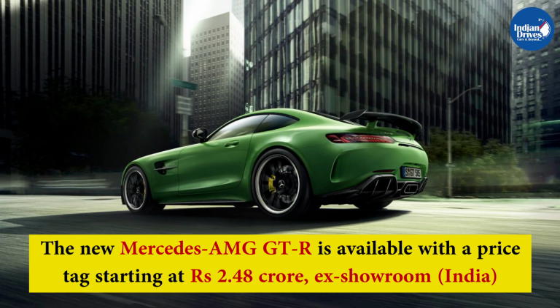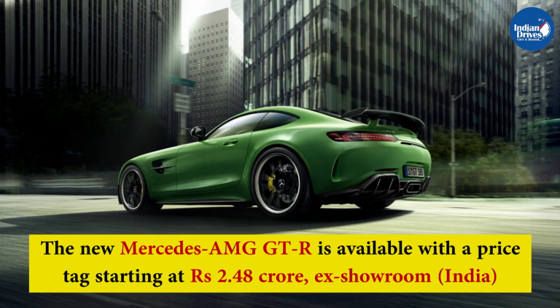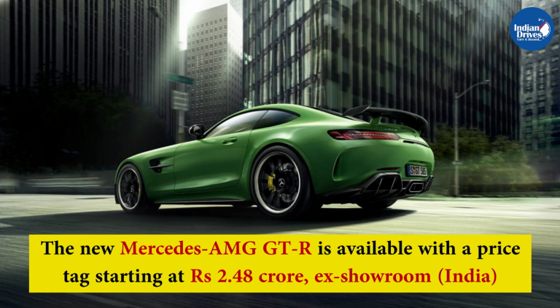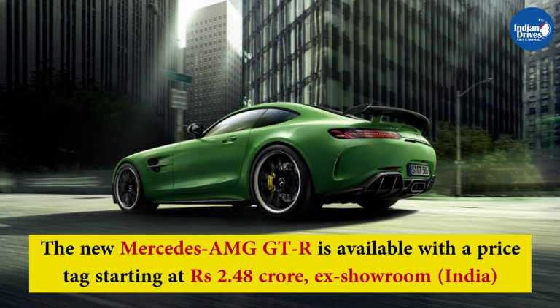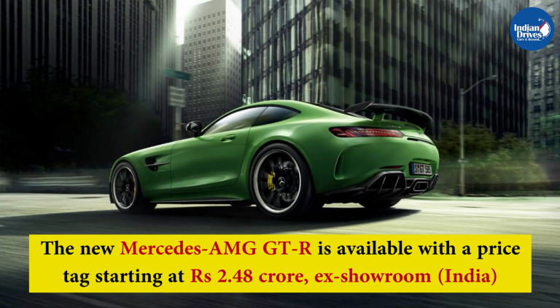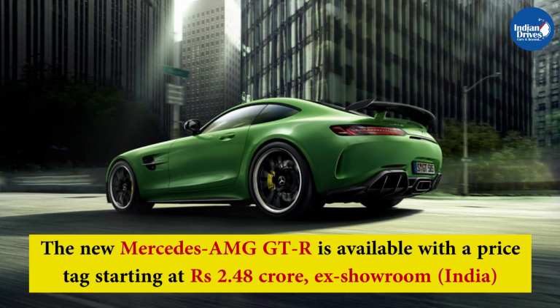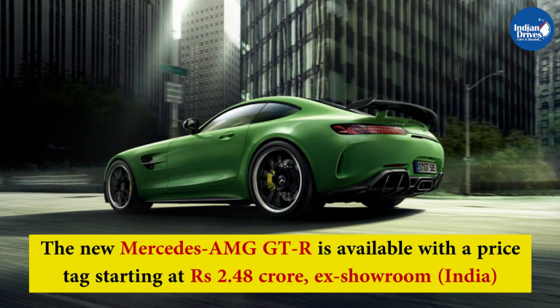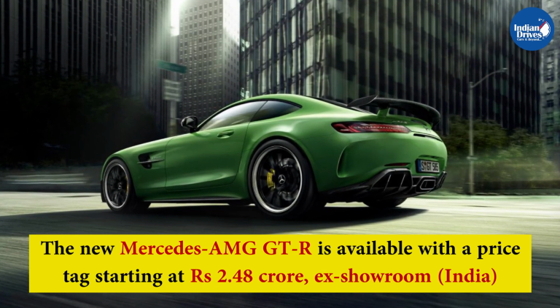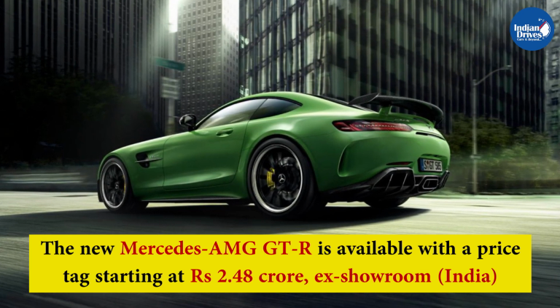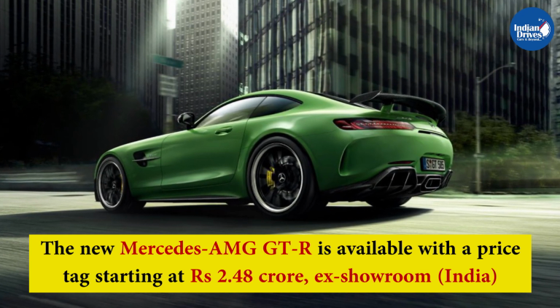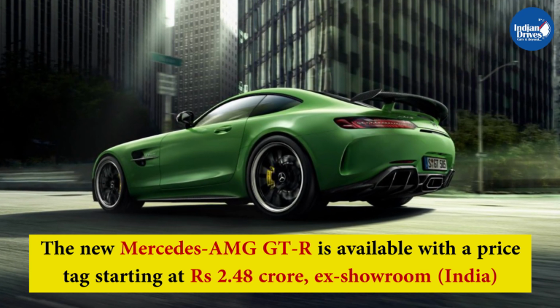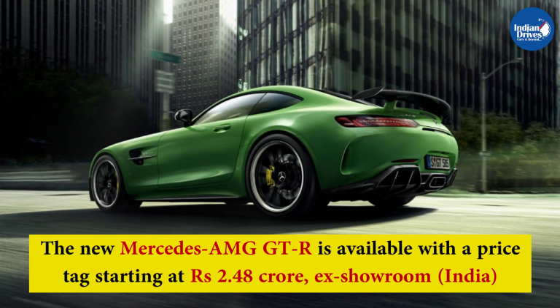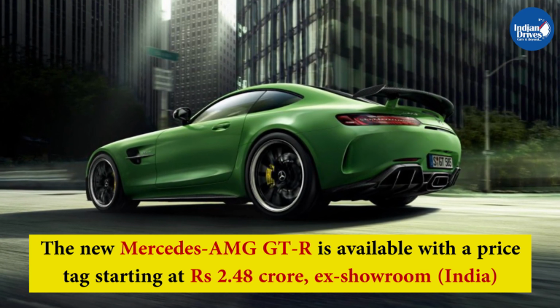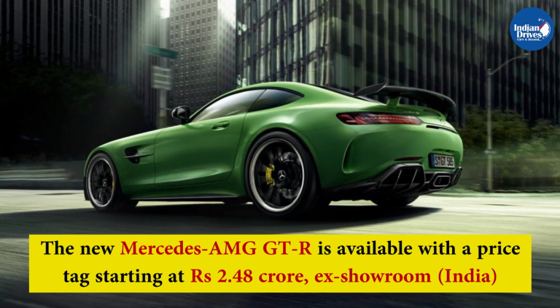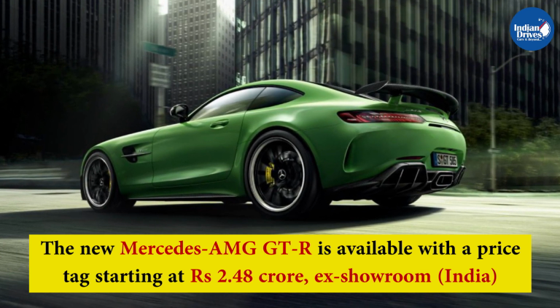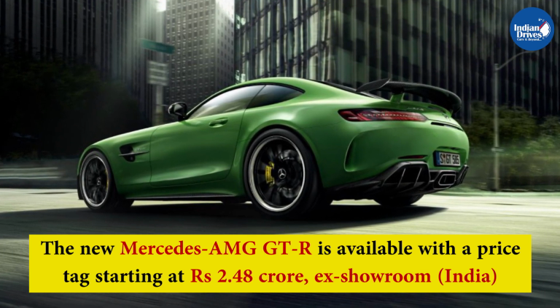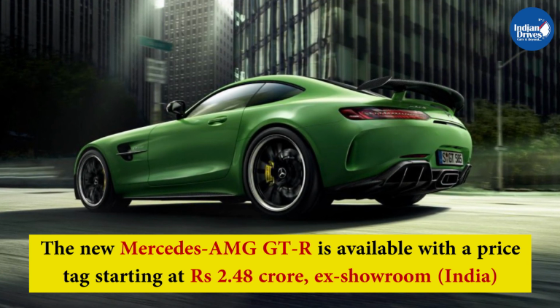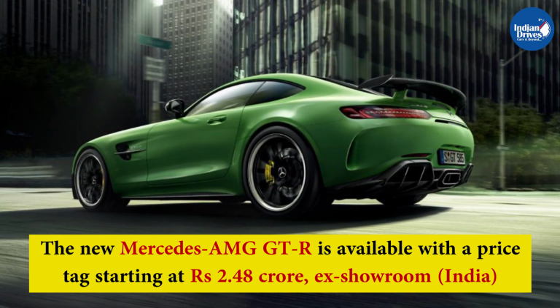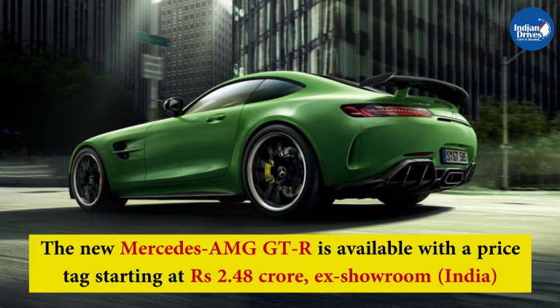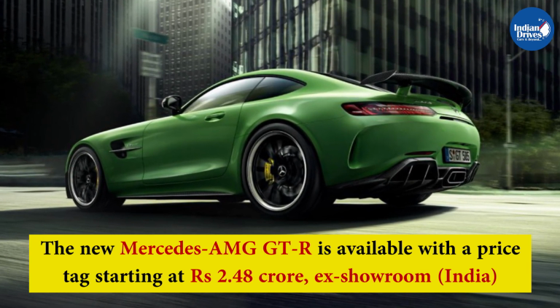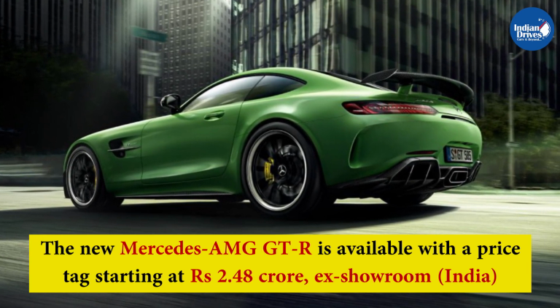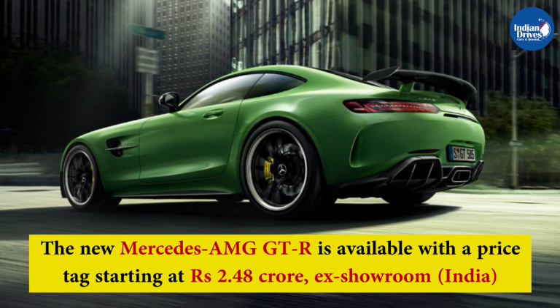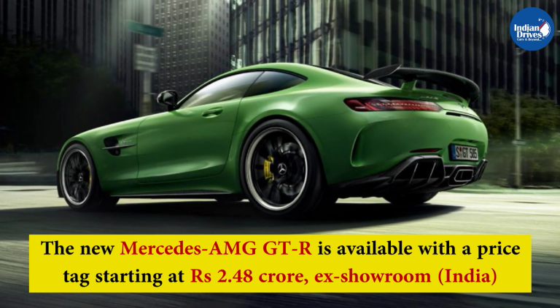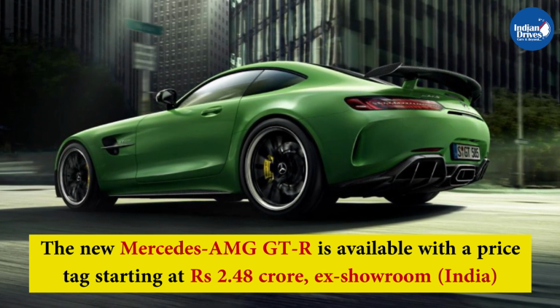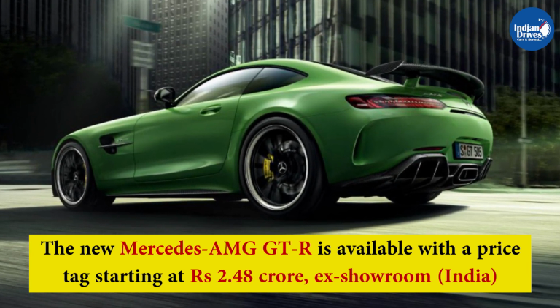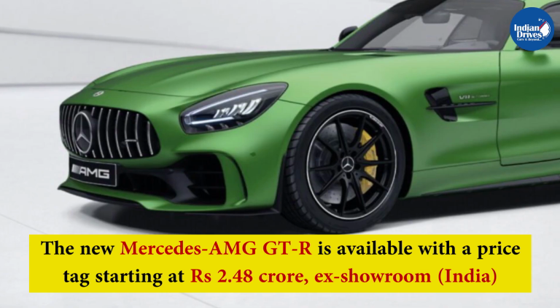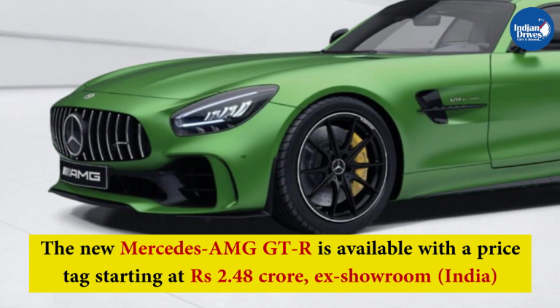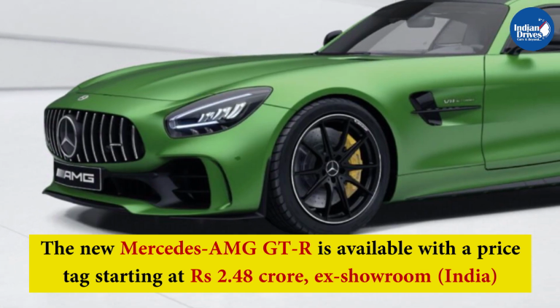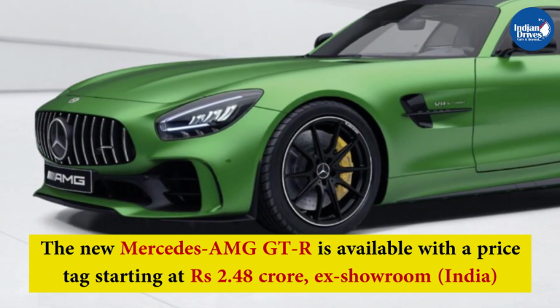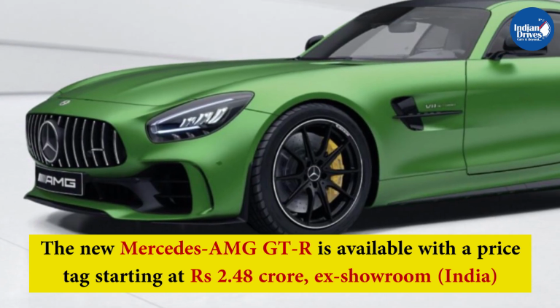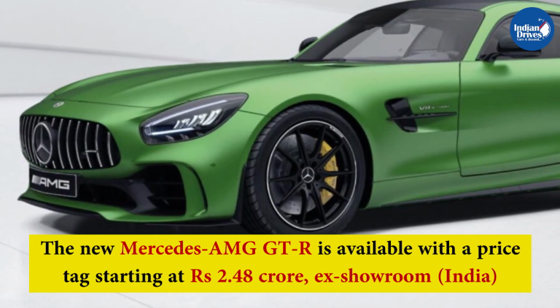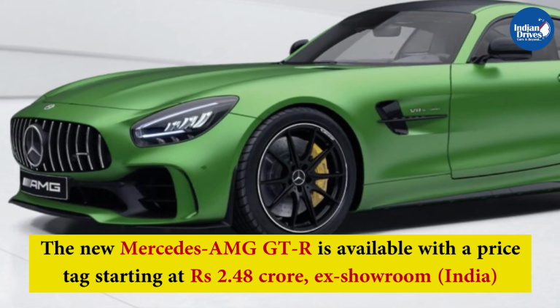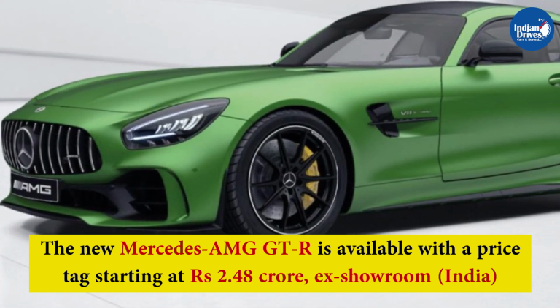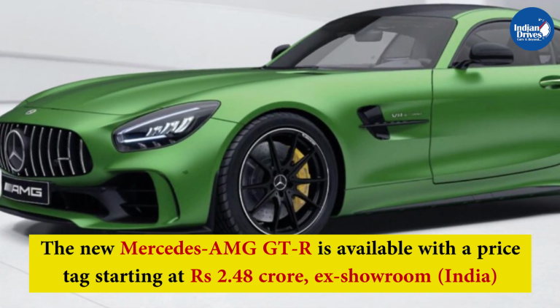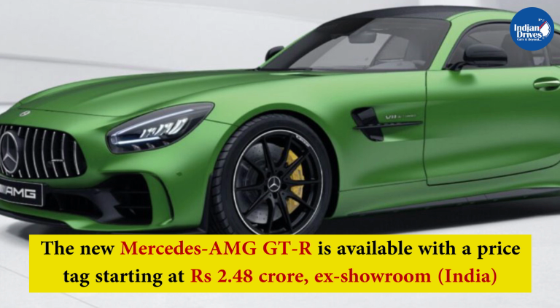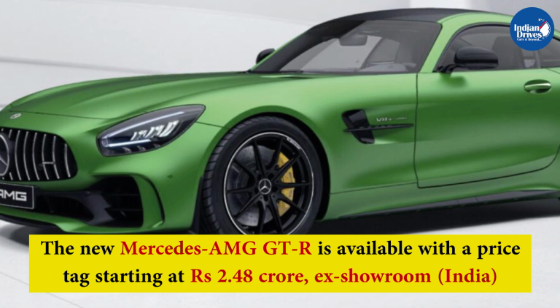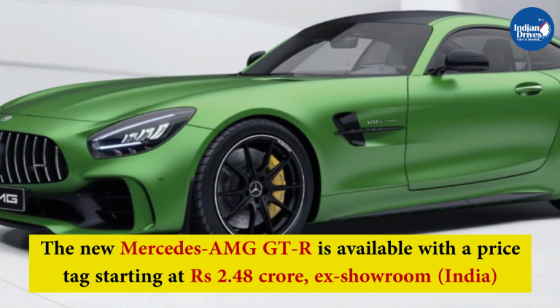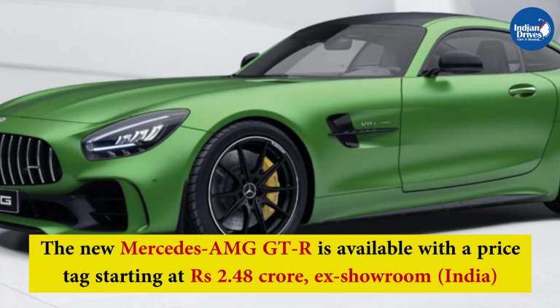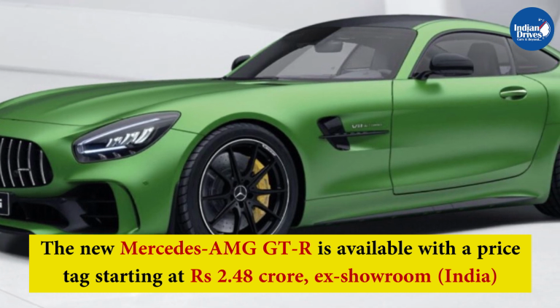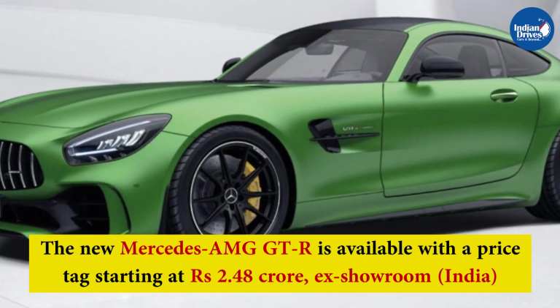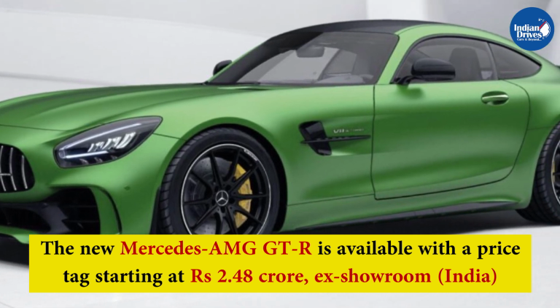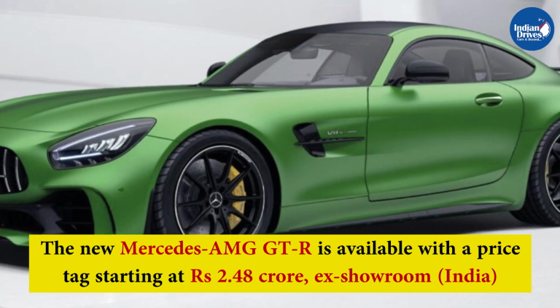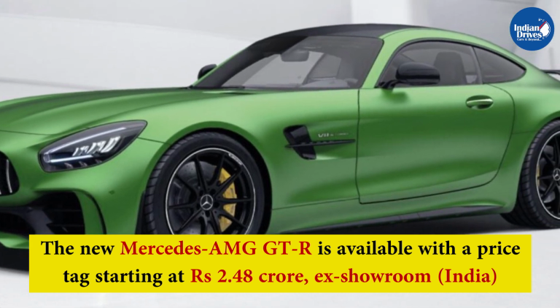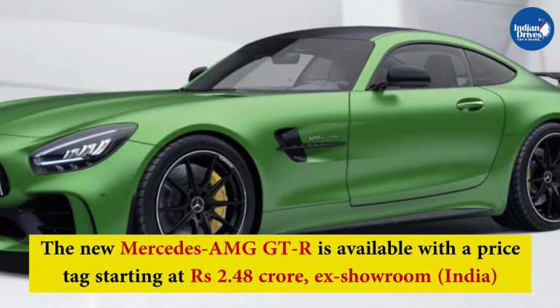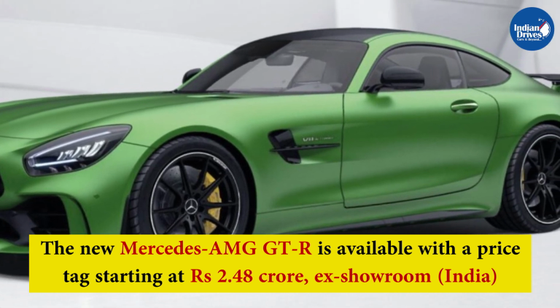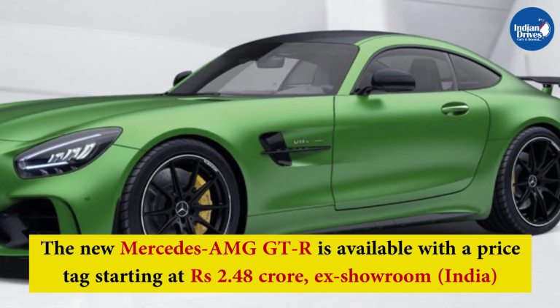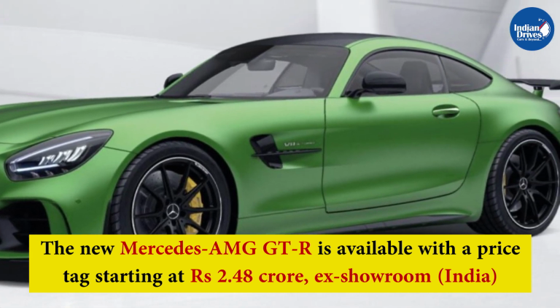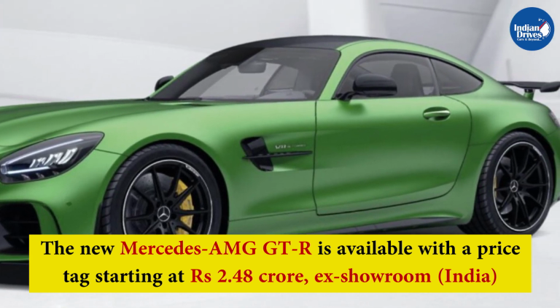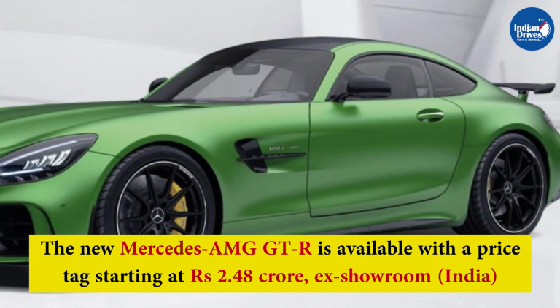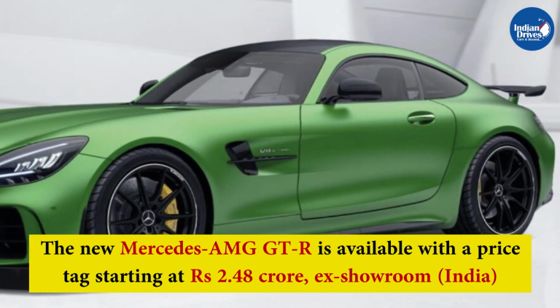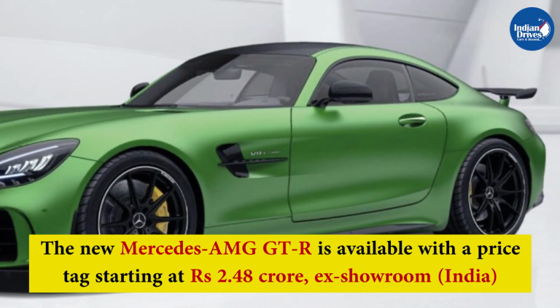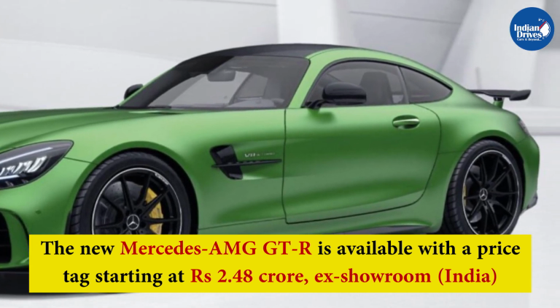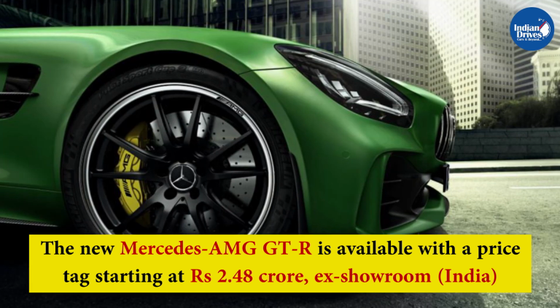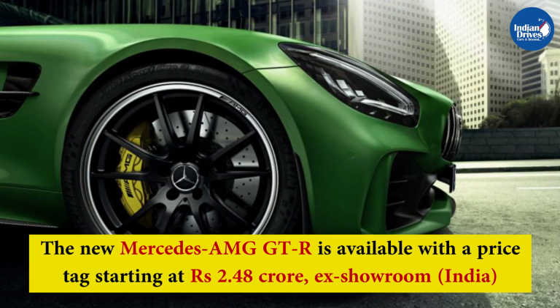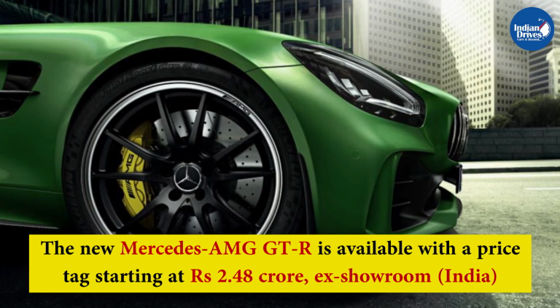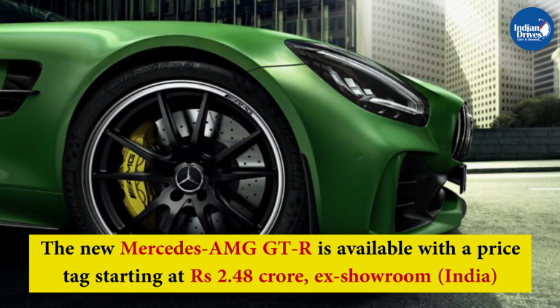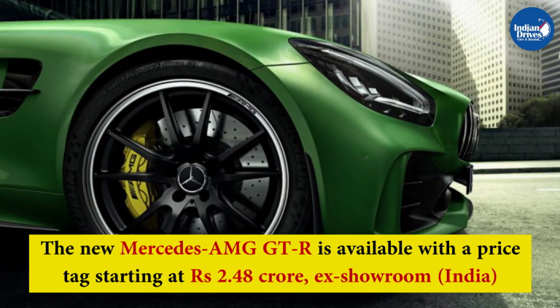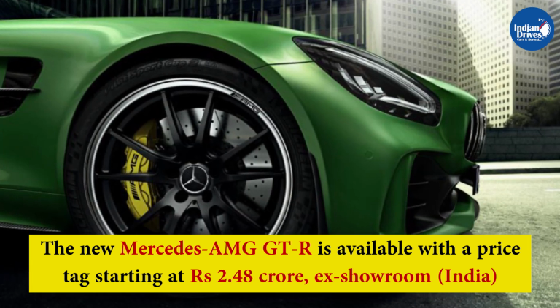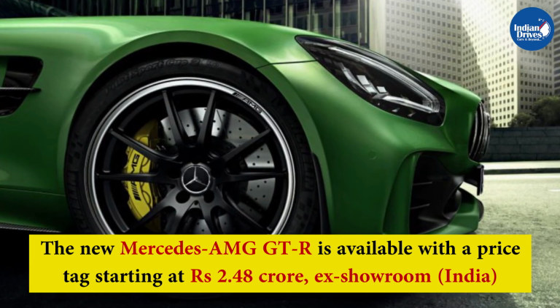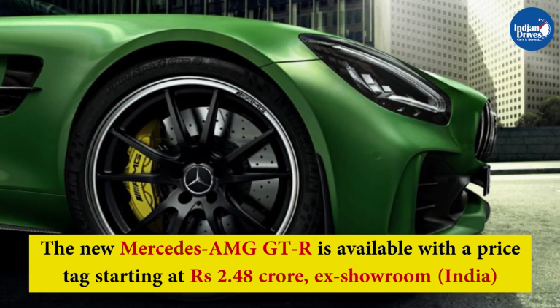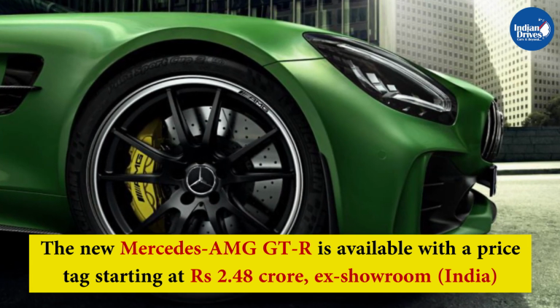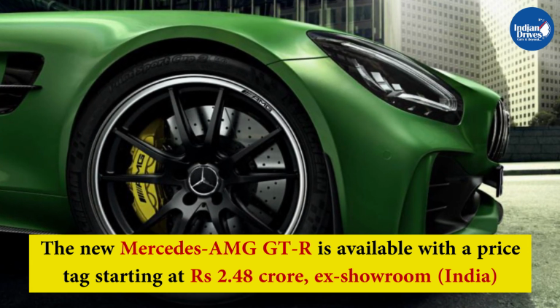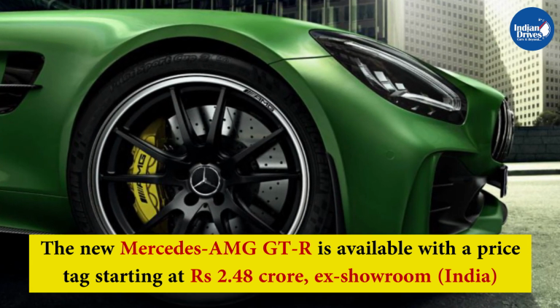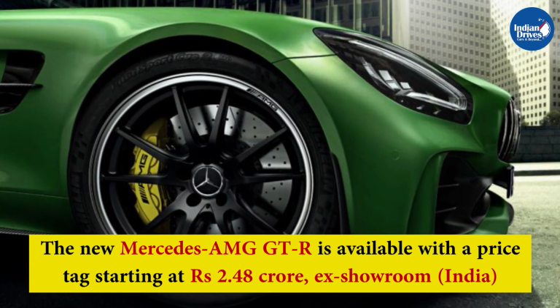The new Mercedes-AMG GTR is available at a starting price of Rs 2.48 crores, ex-showroom India.